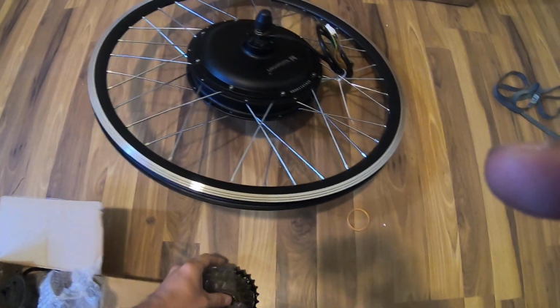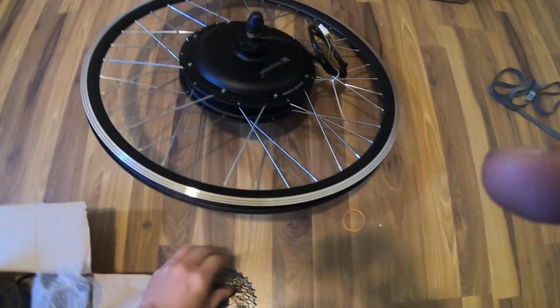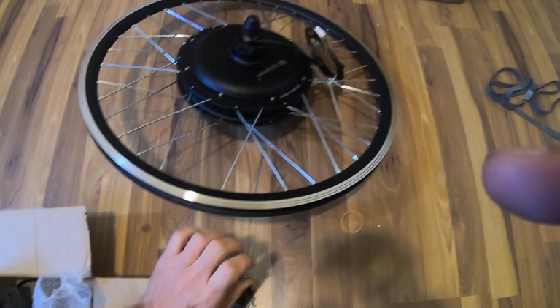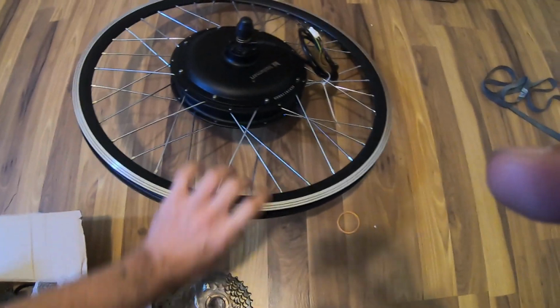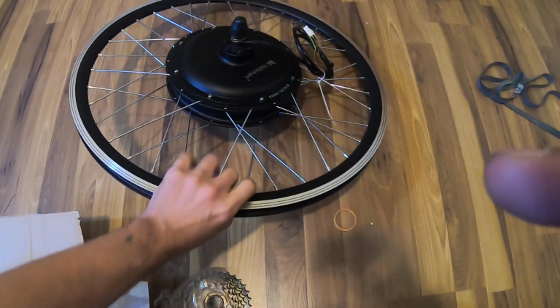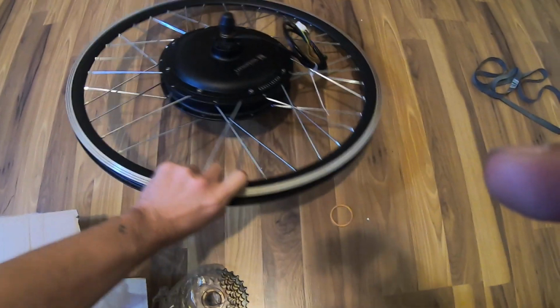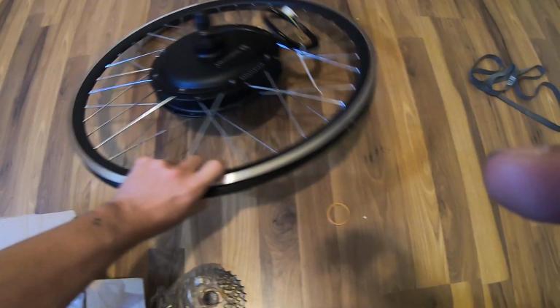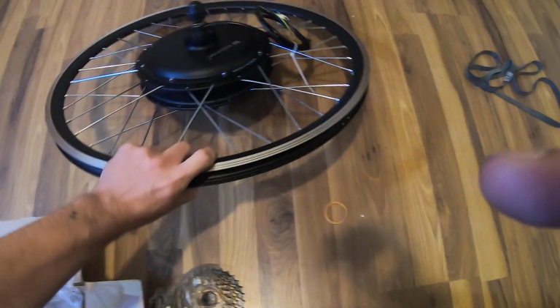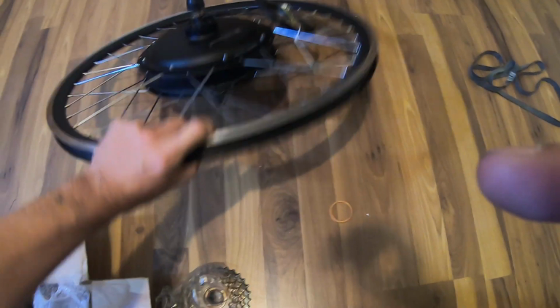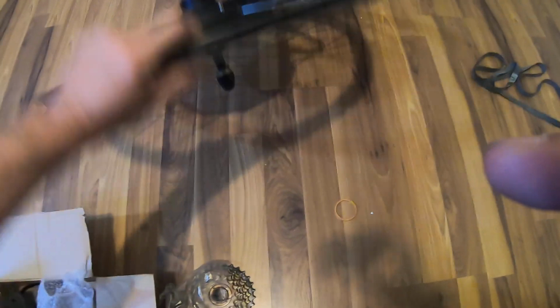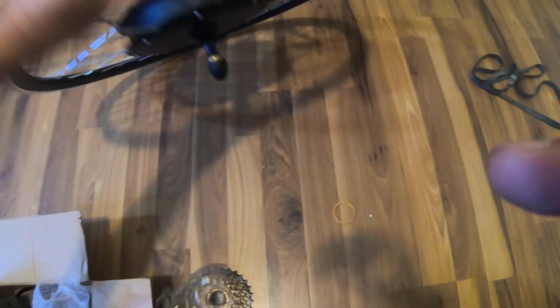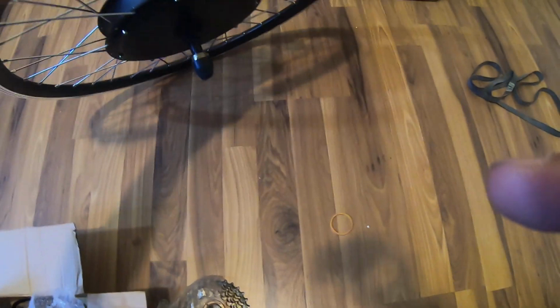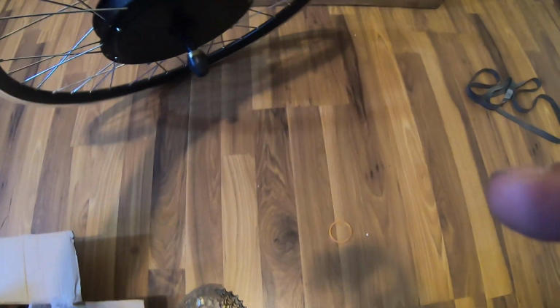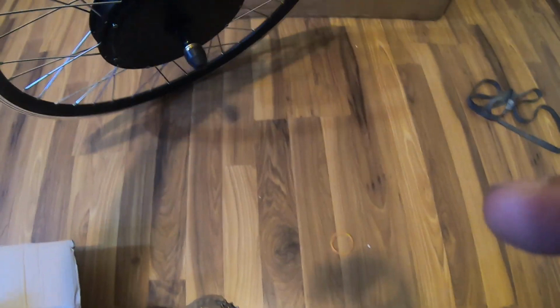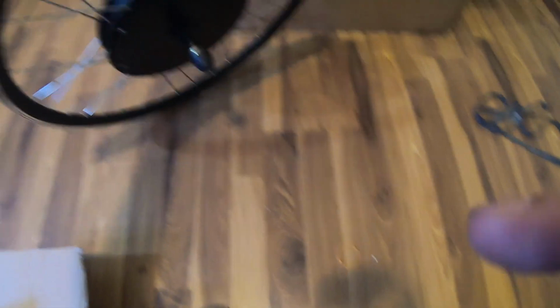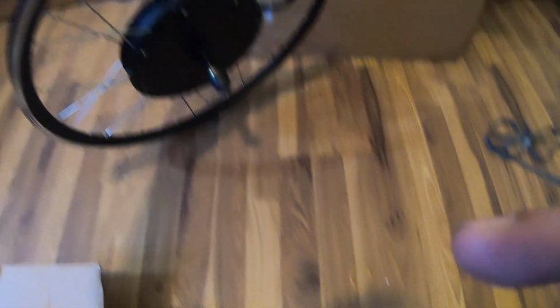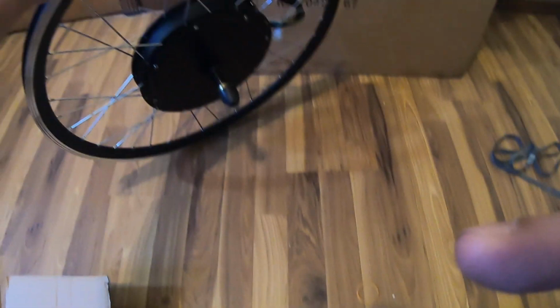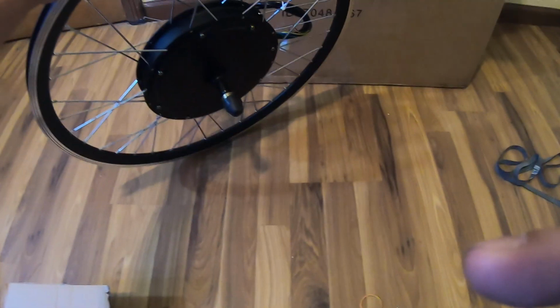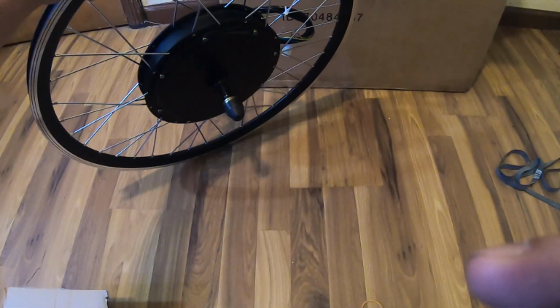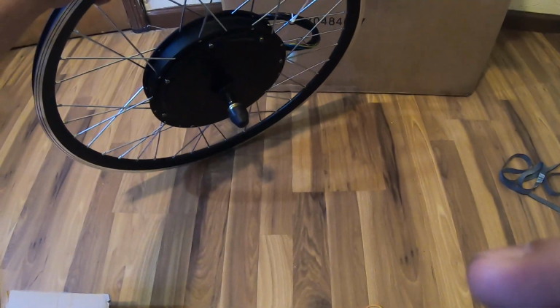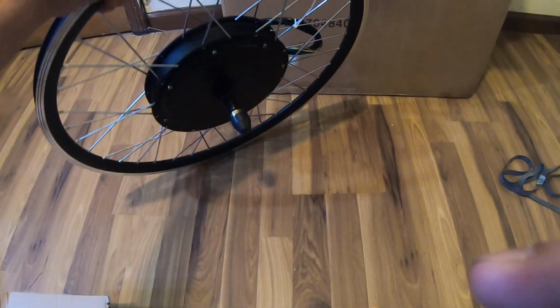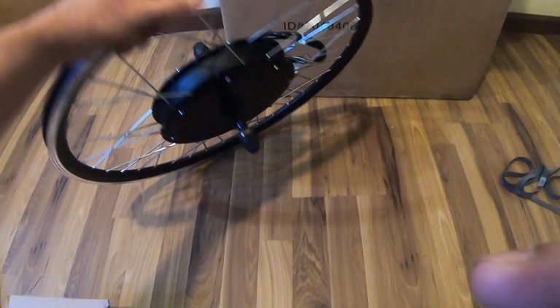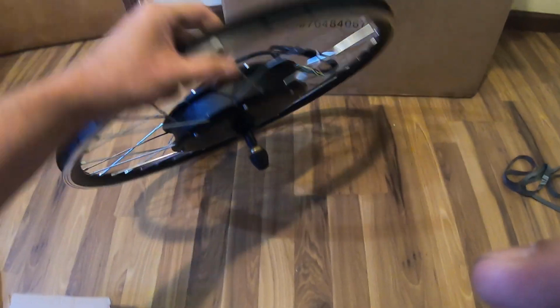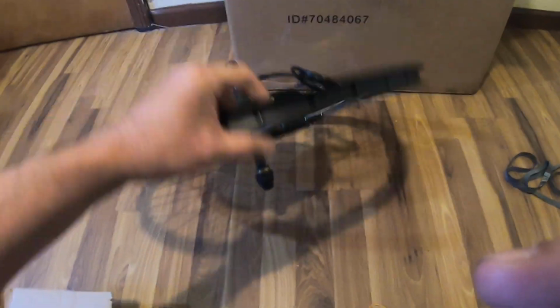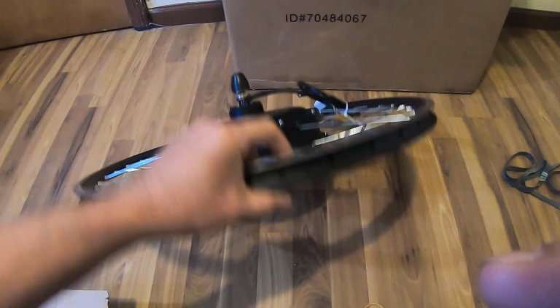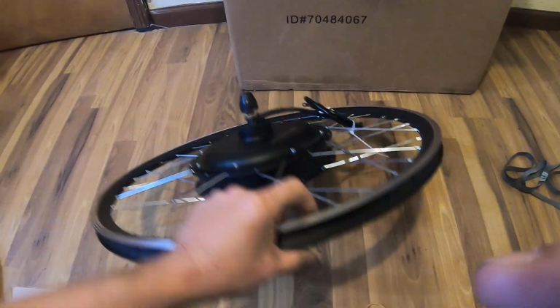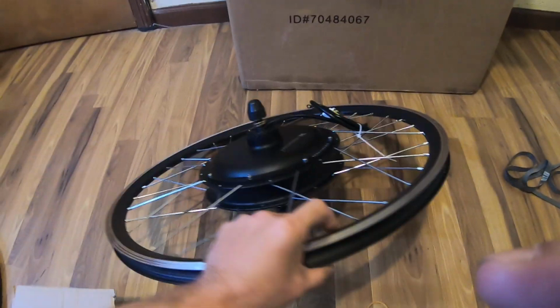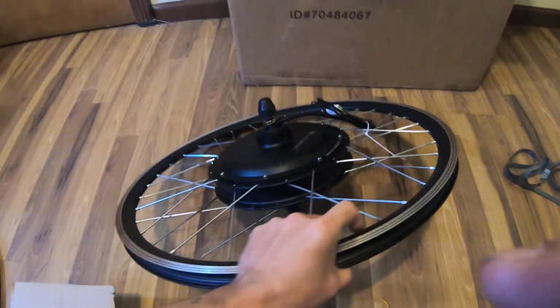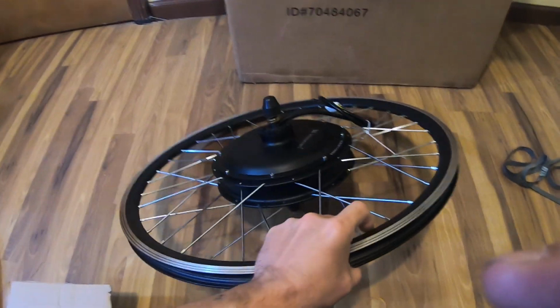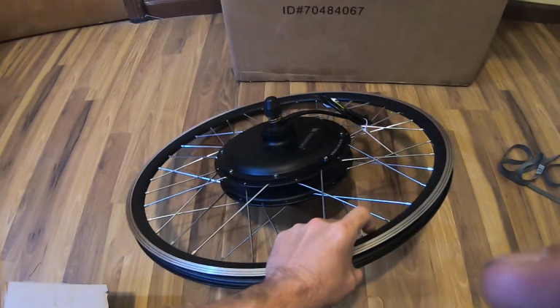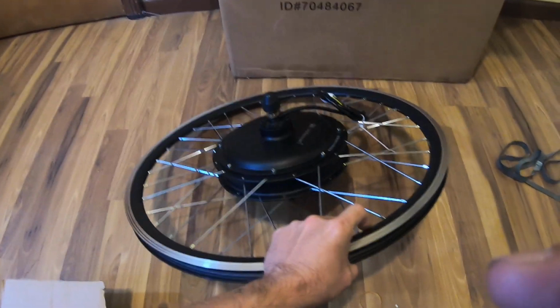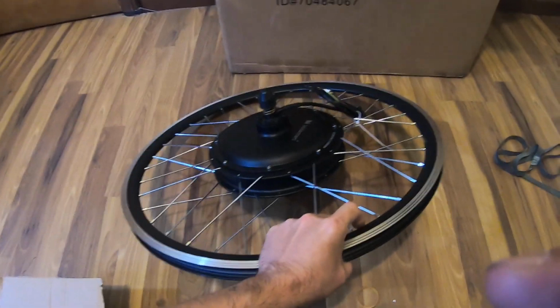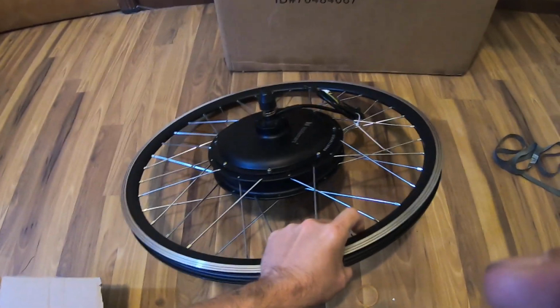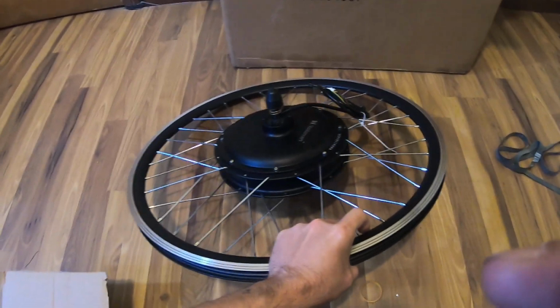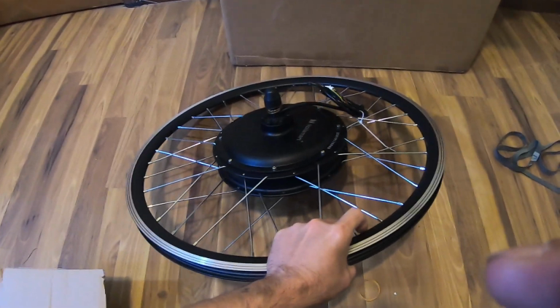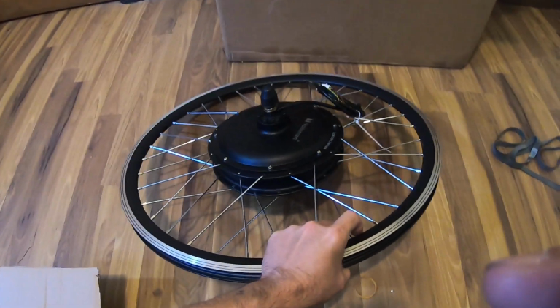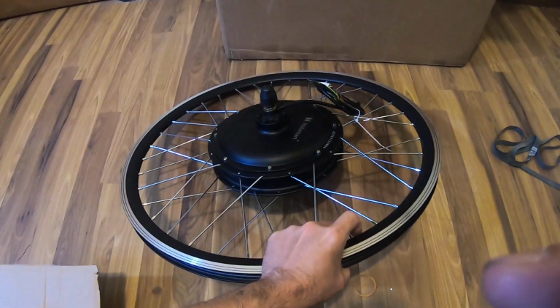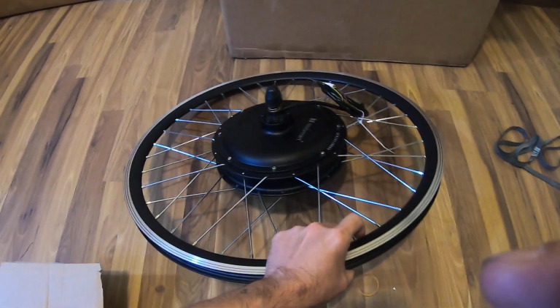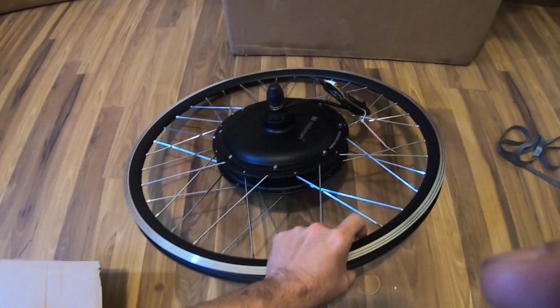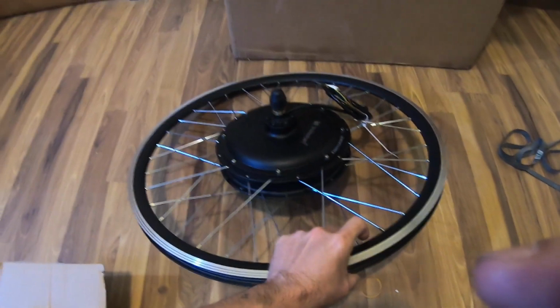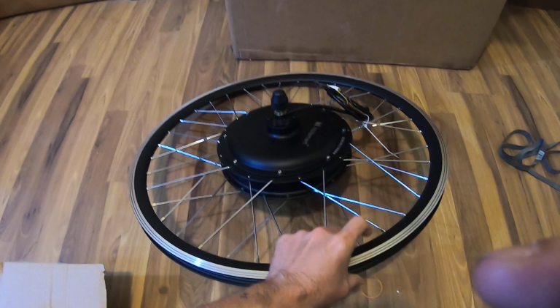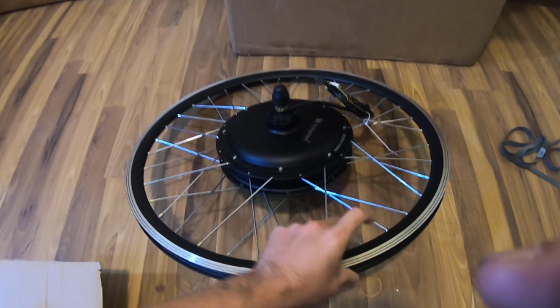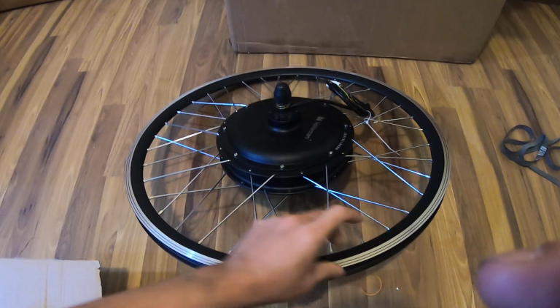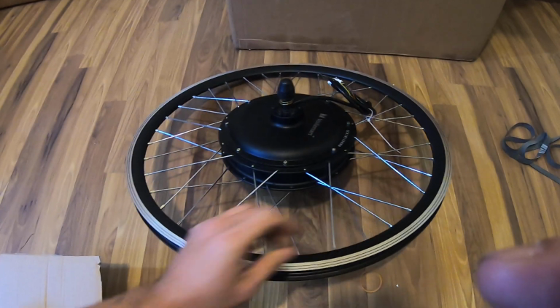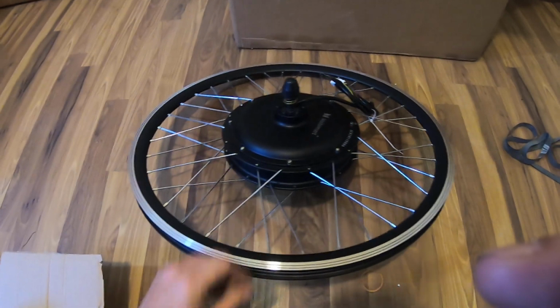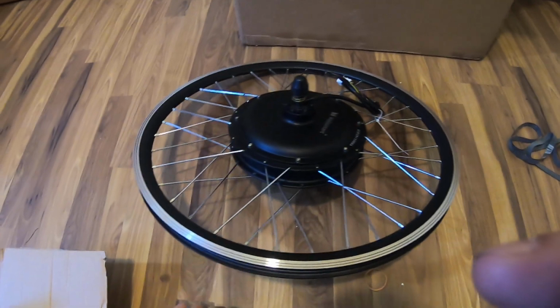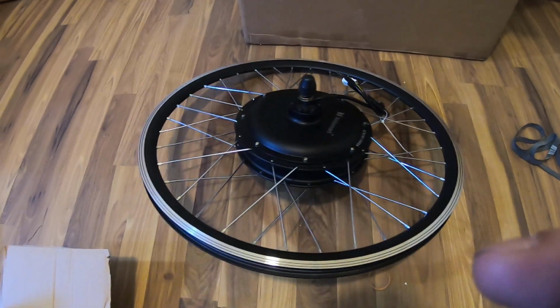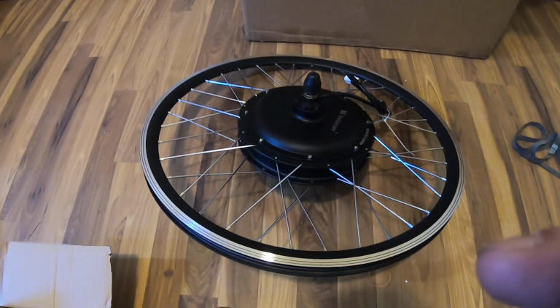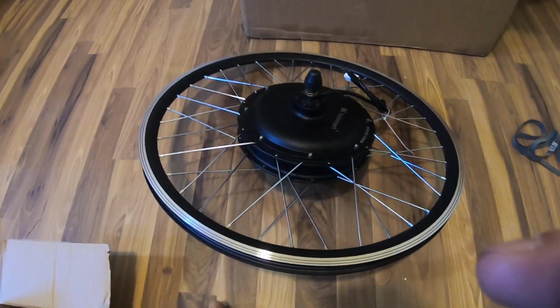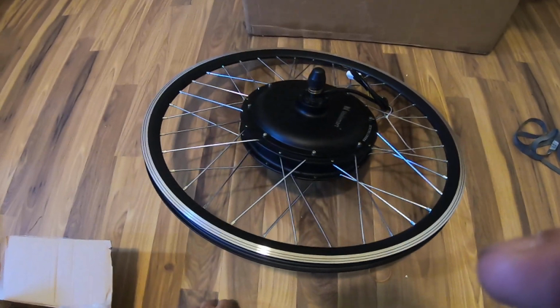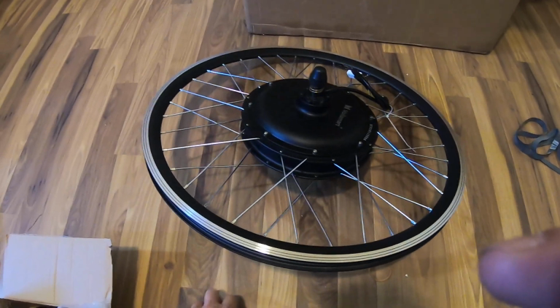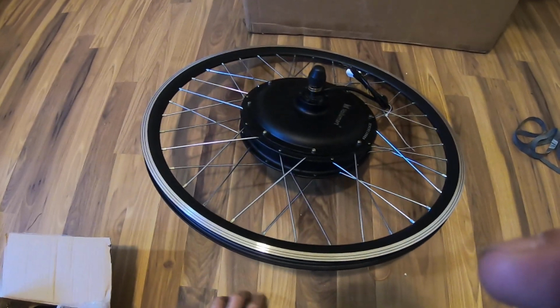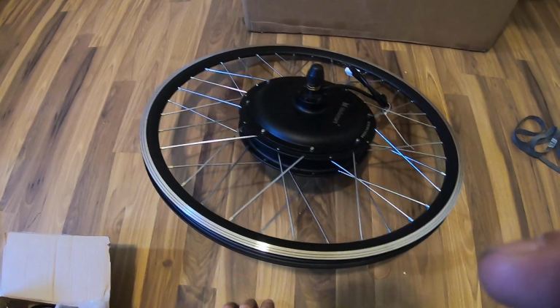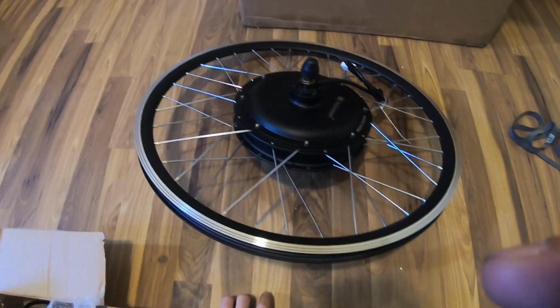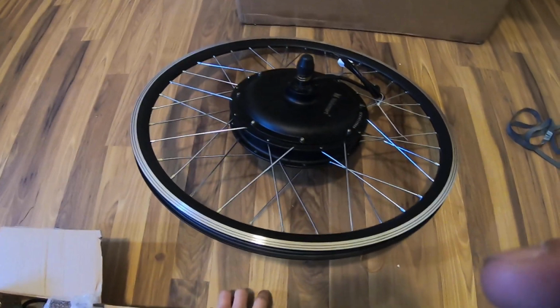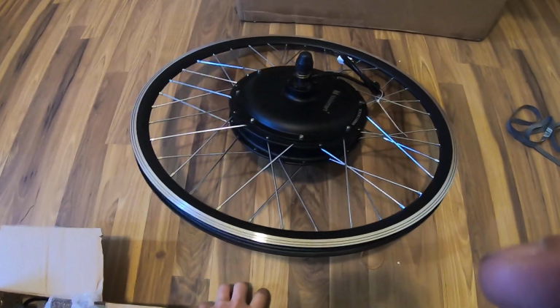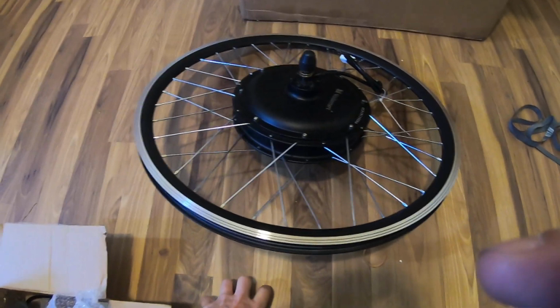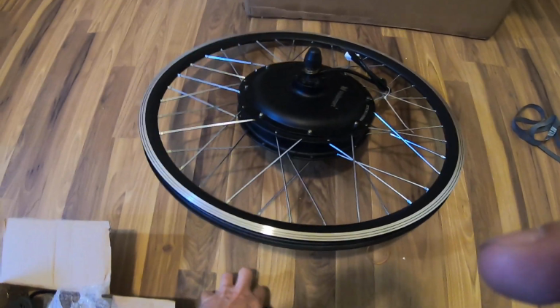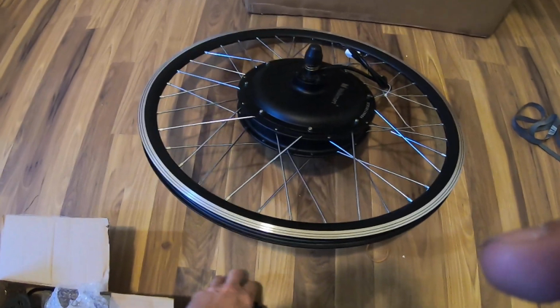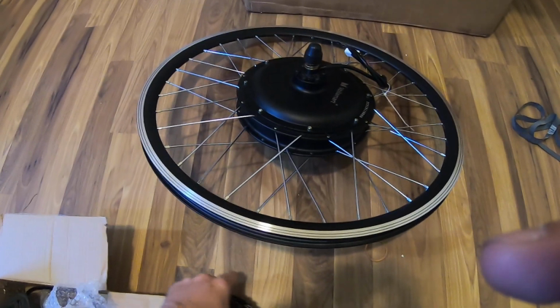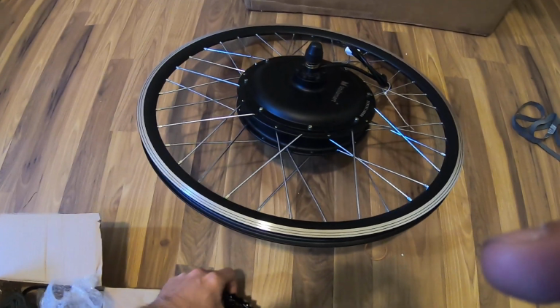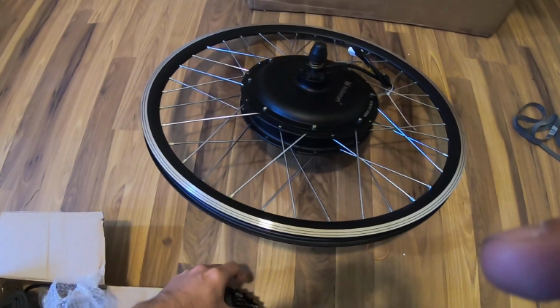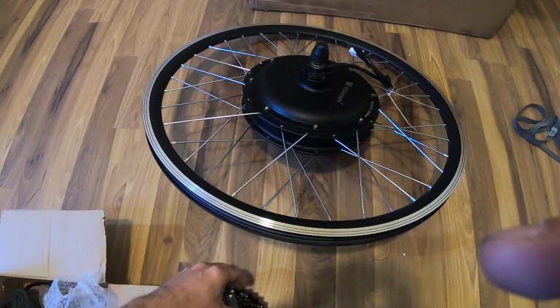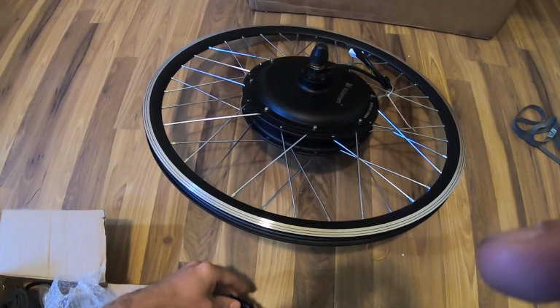Then we got our sprocket that goes on the back — you screw that on right there. You put that on this side, or if your own sprocket will fit, that's probably why they include it.